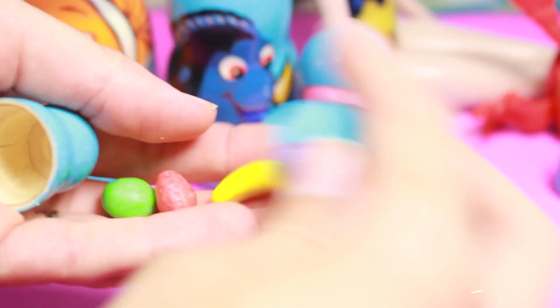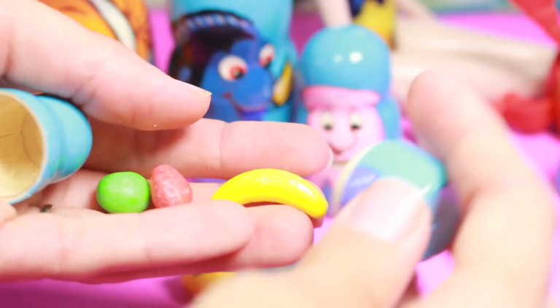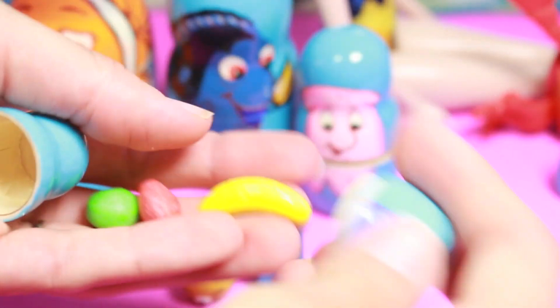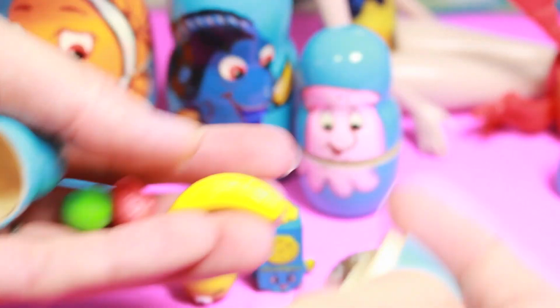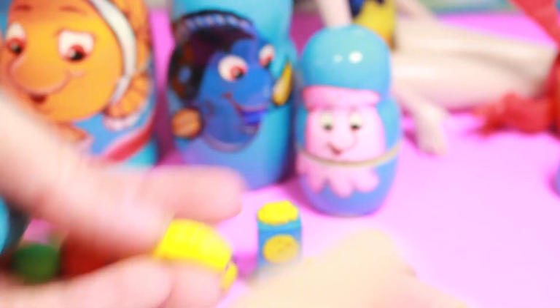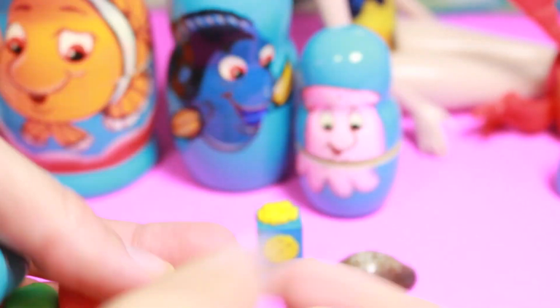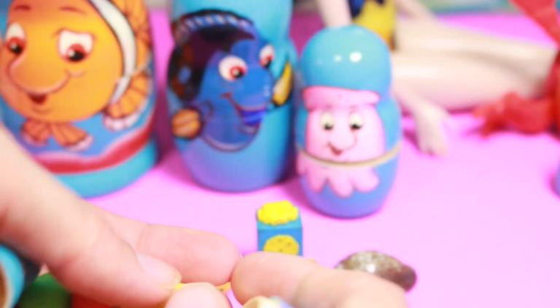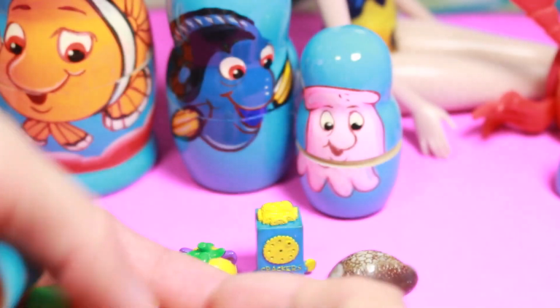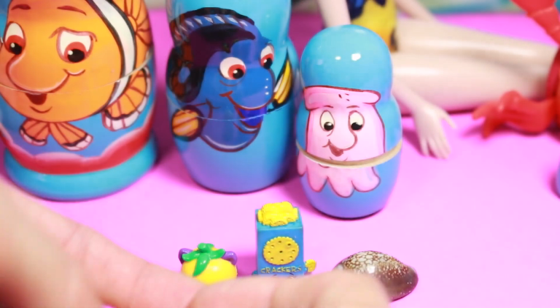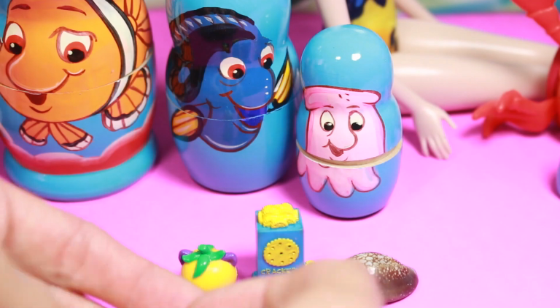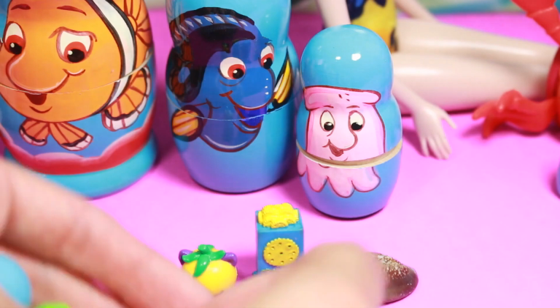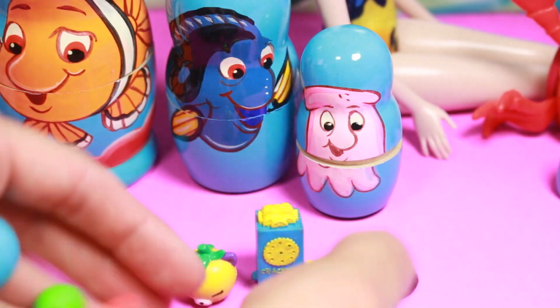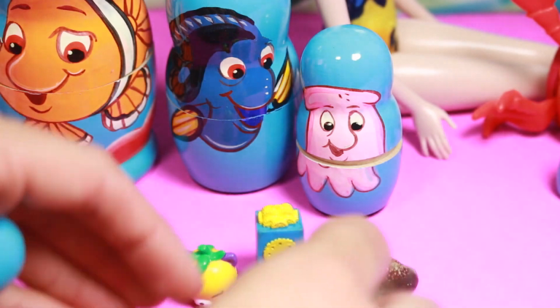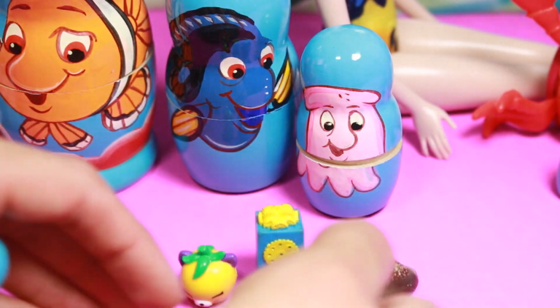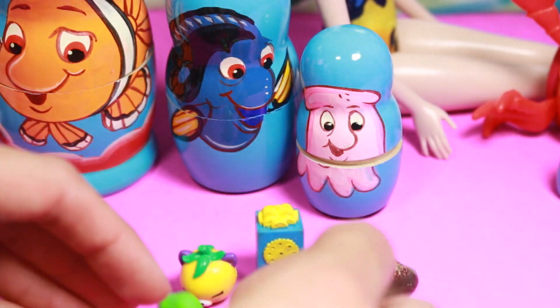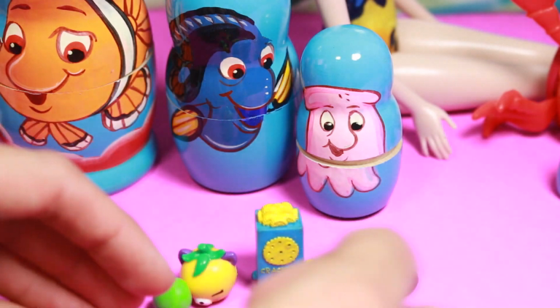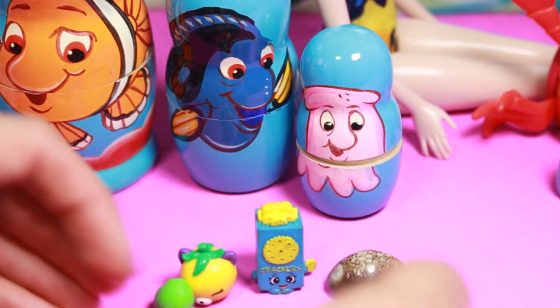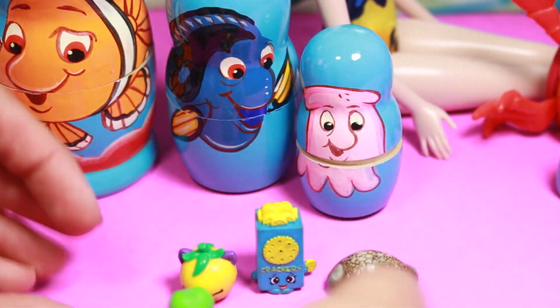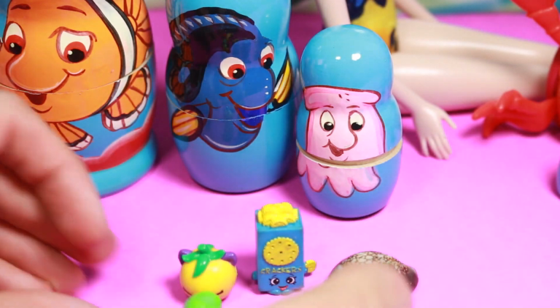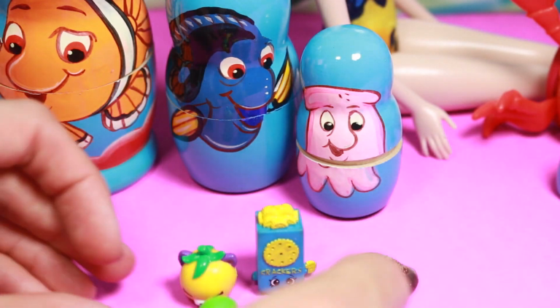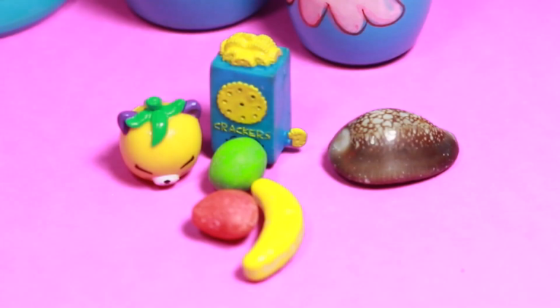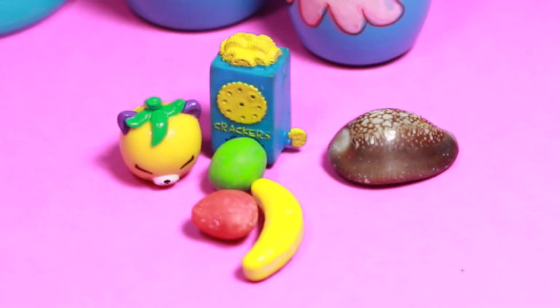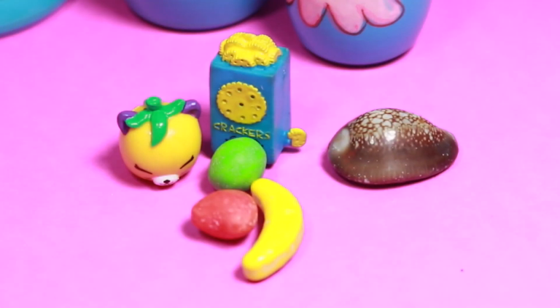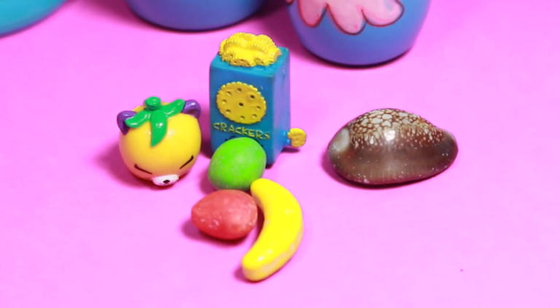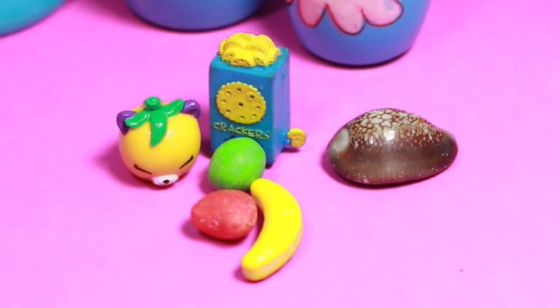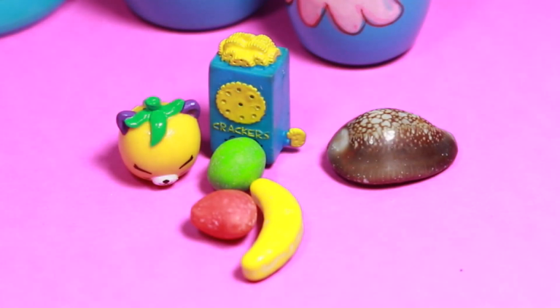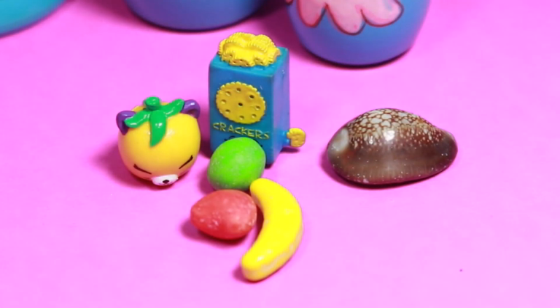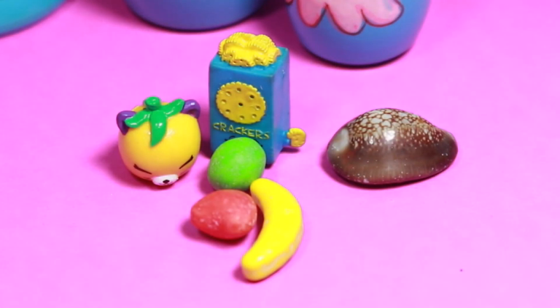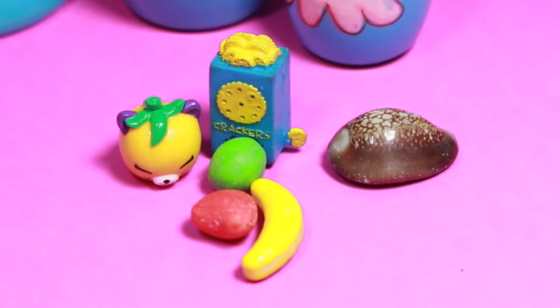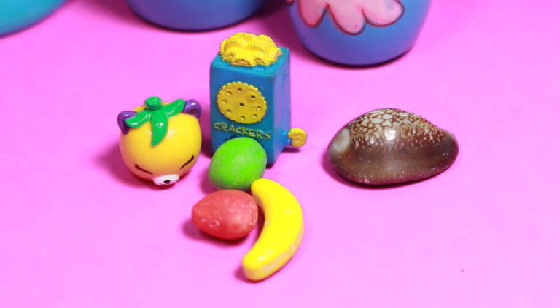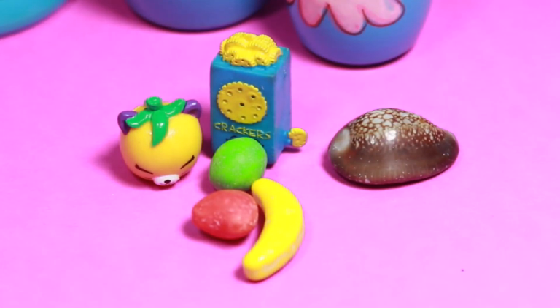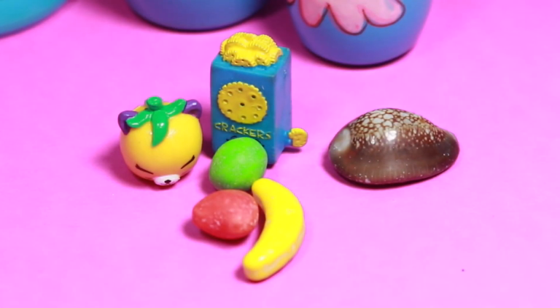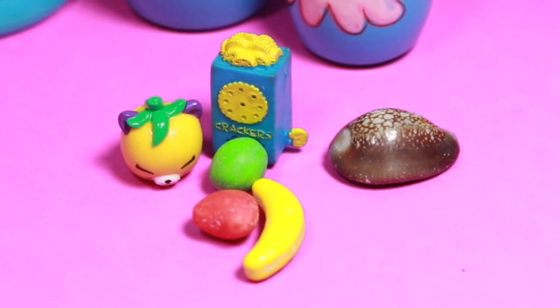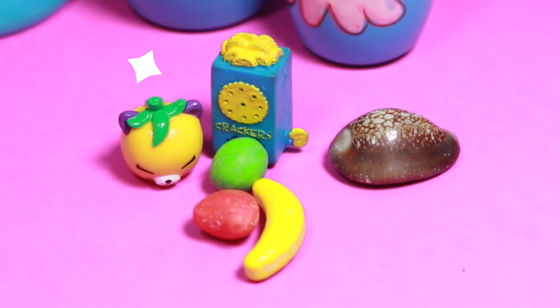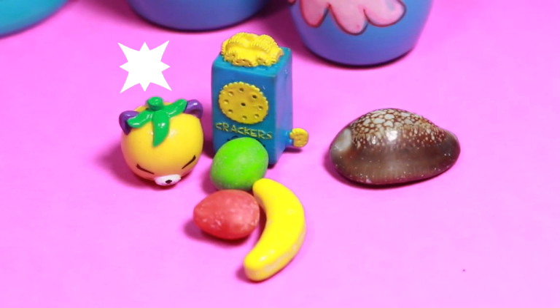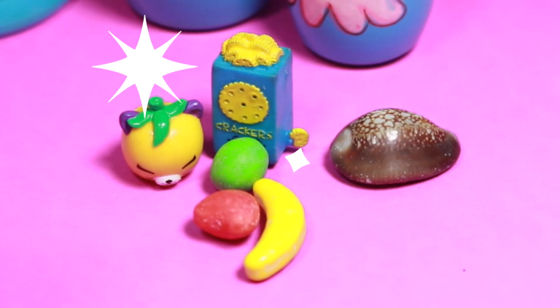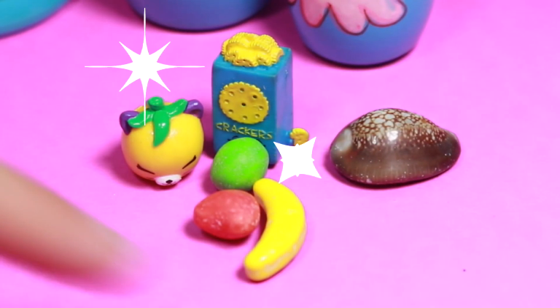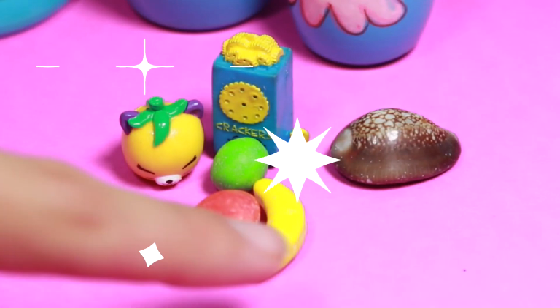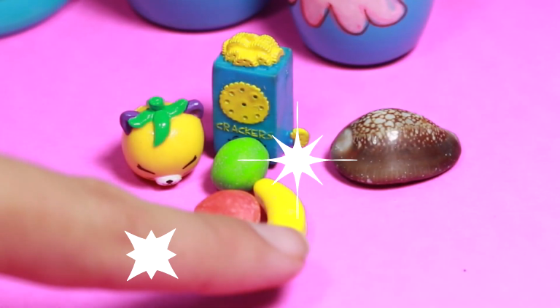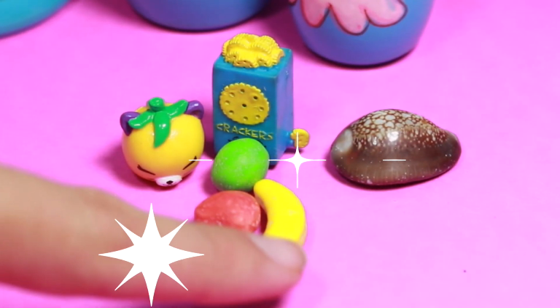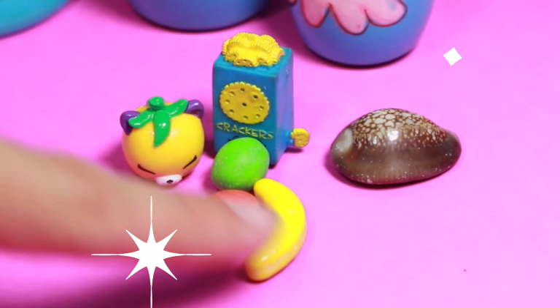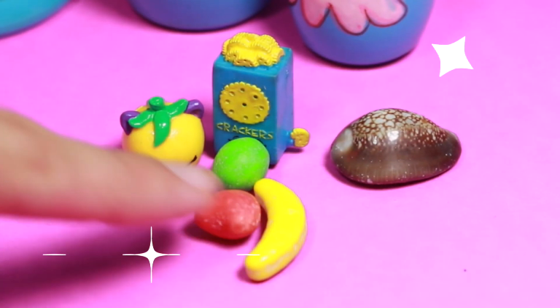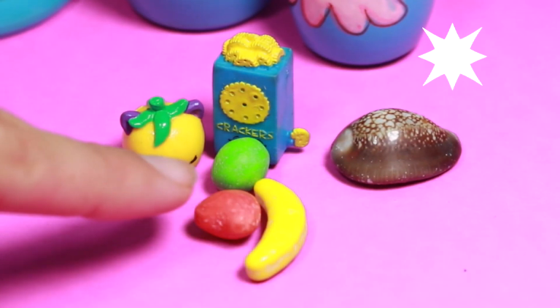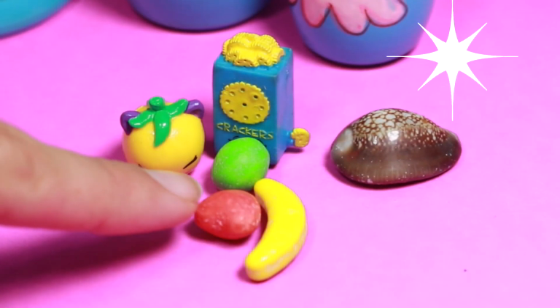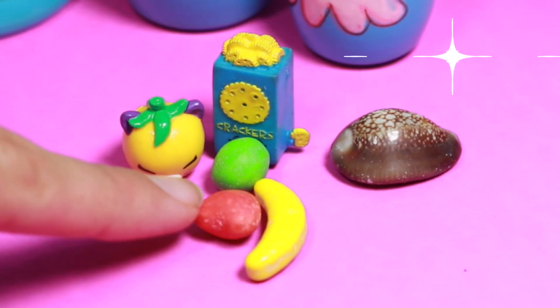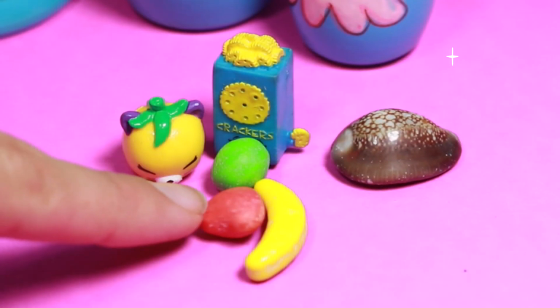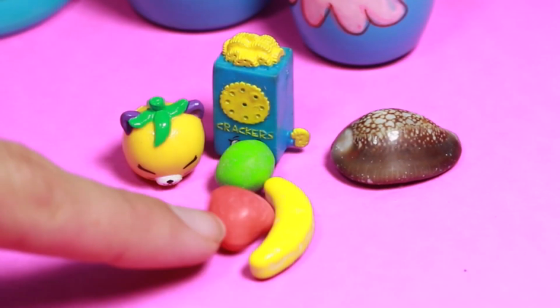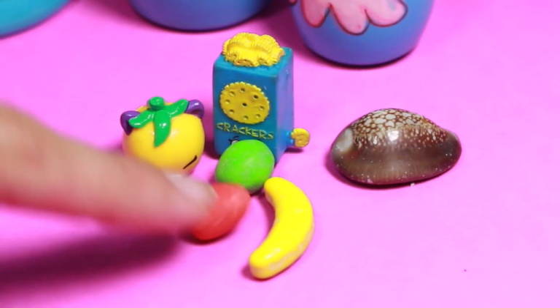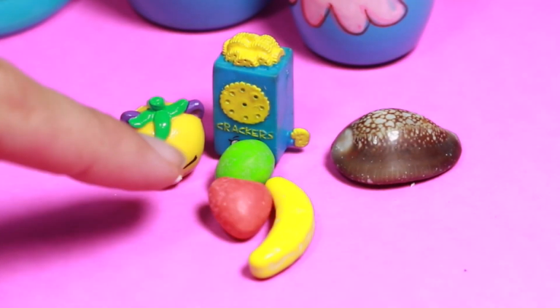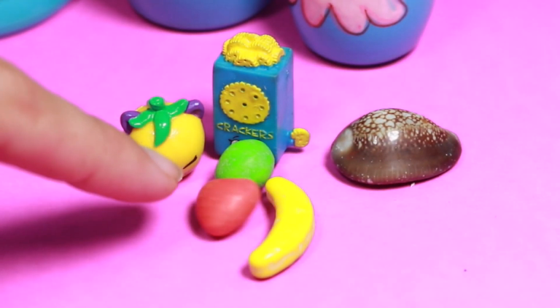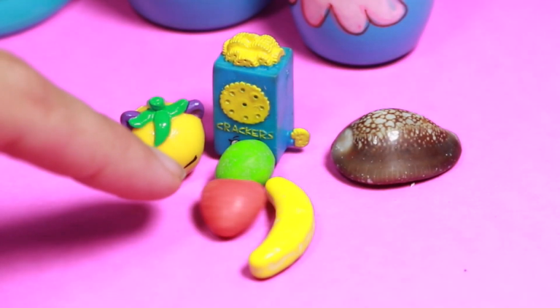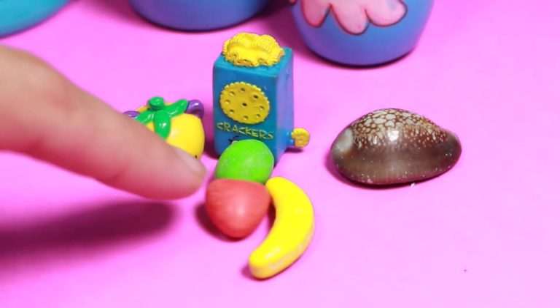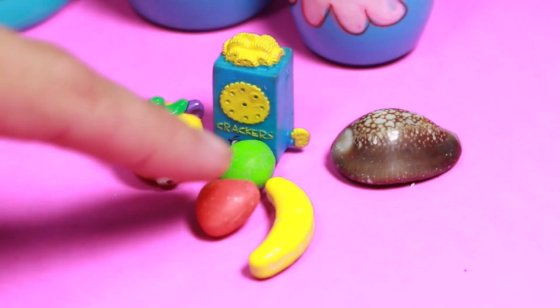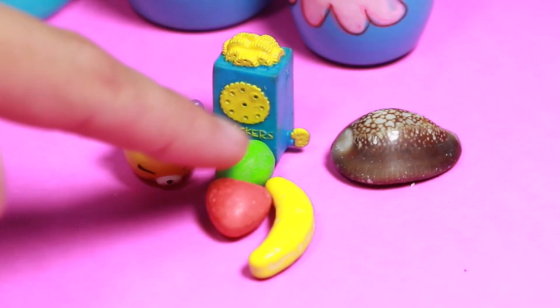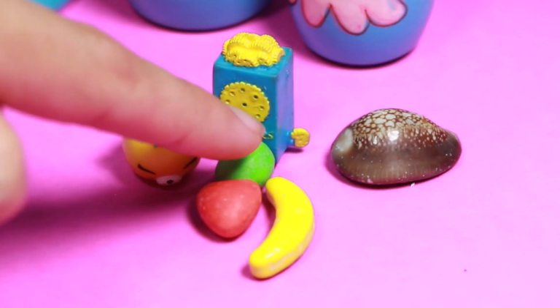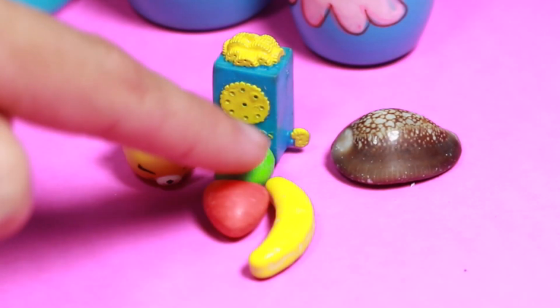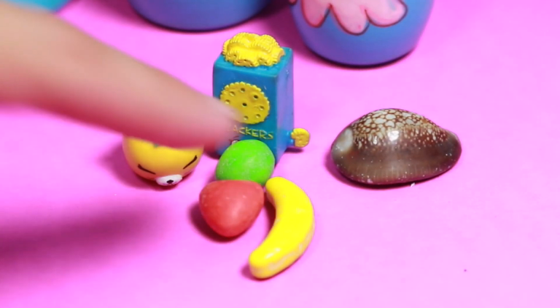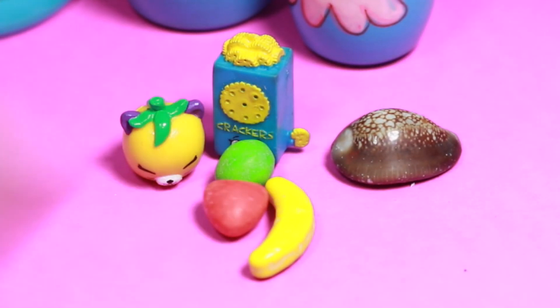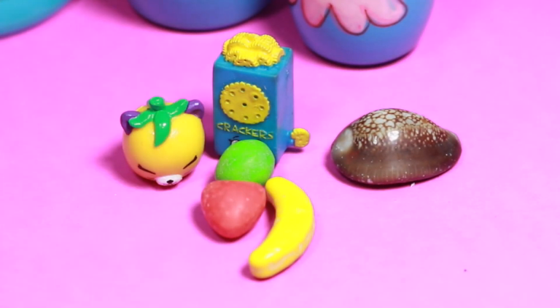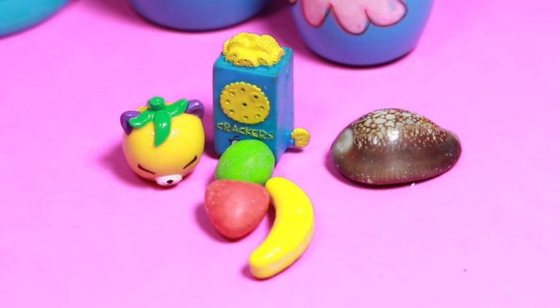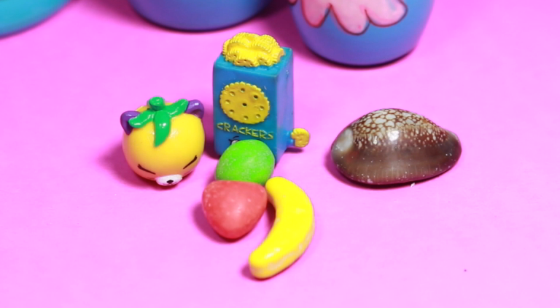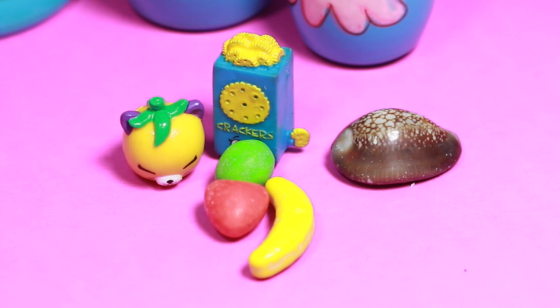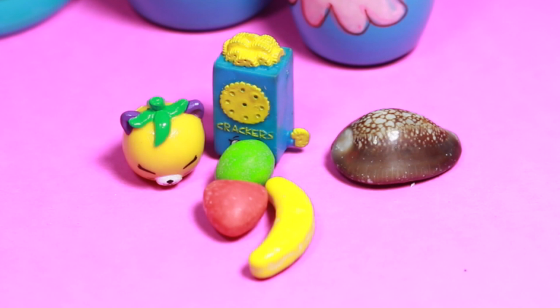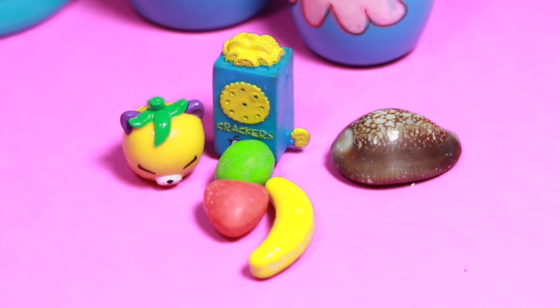We got some candy — that's awesome. We got some runts: a yellow banana, a red little heart, and a green lime.